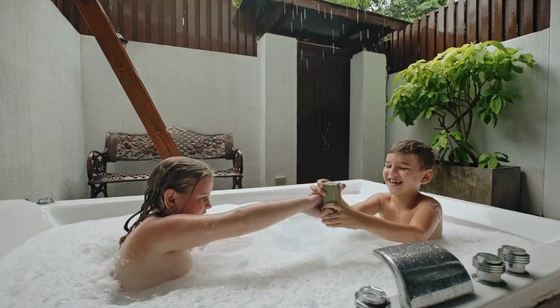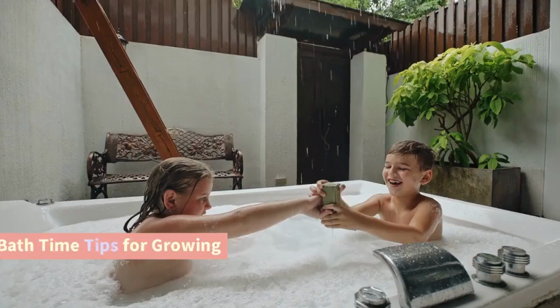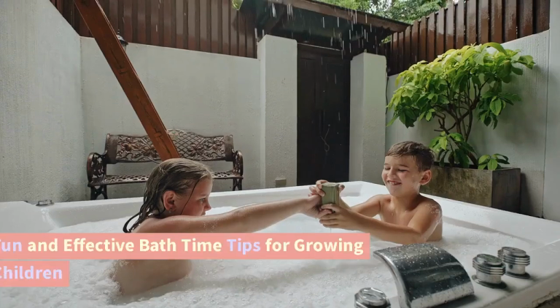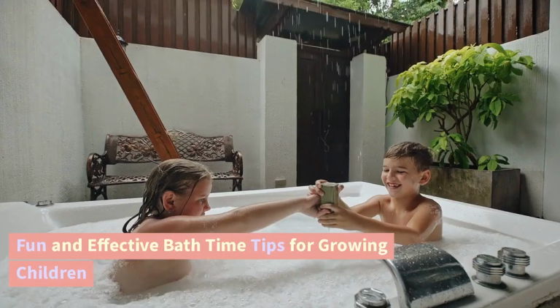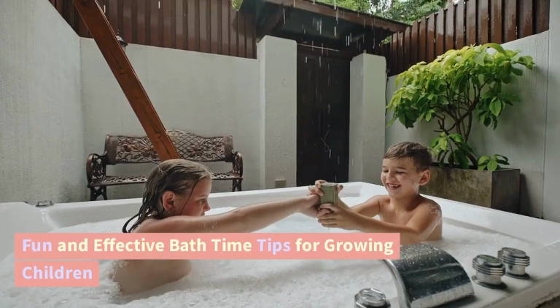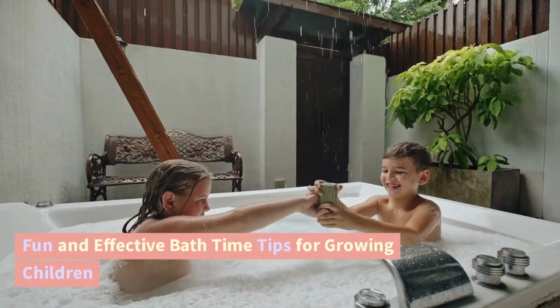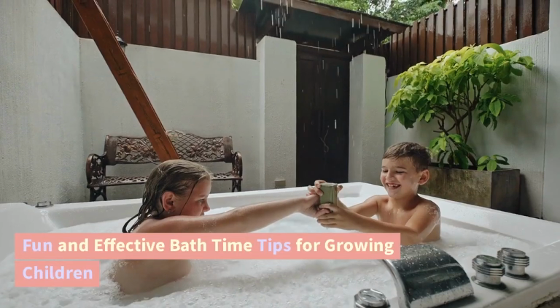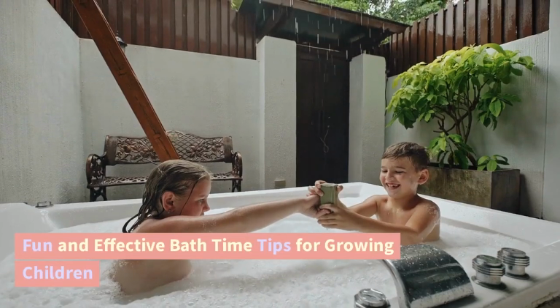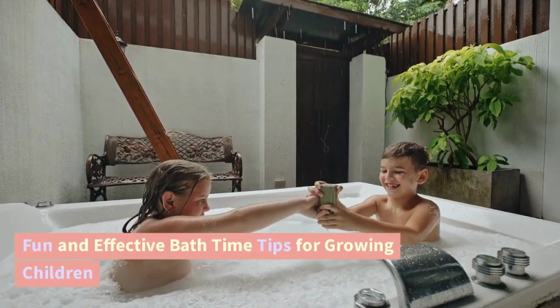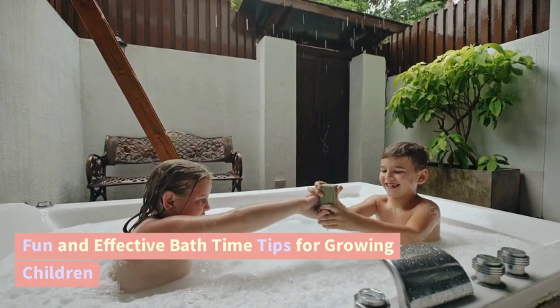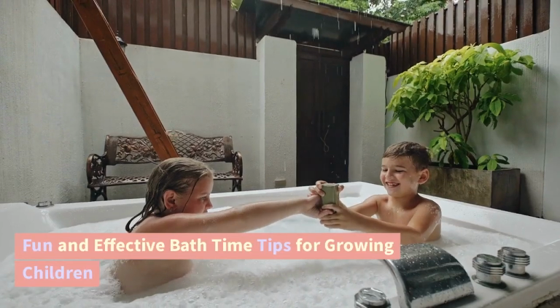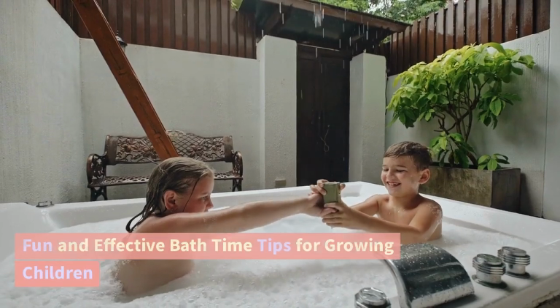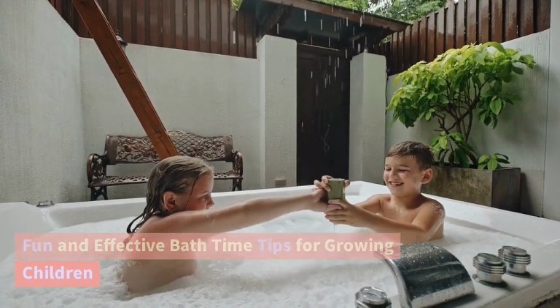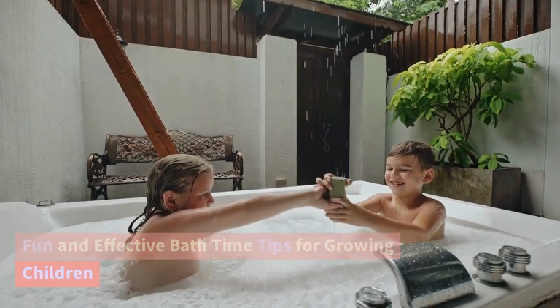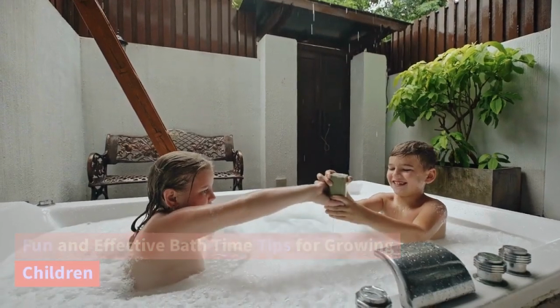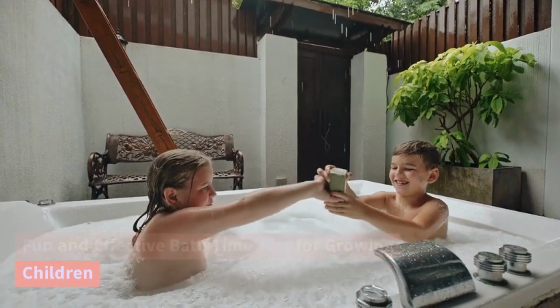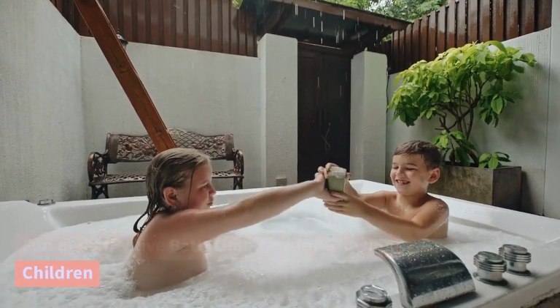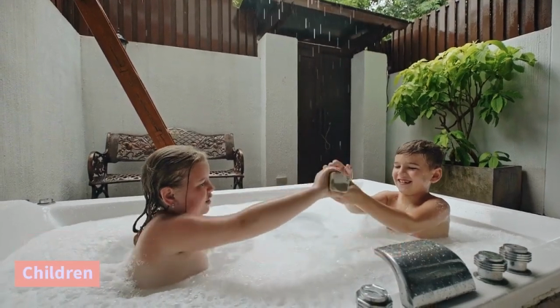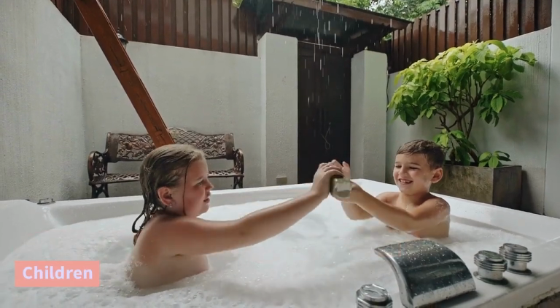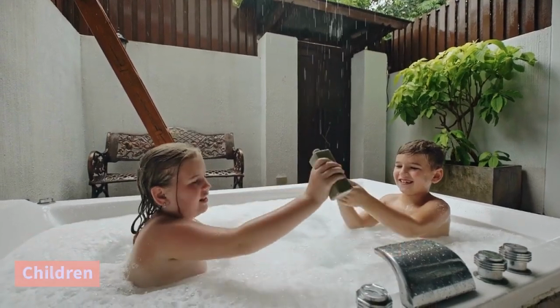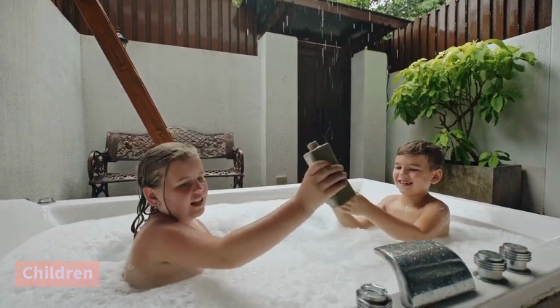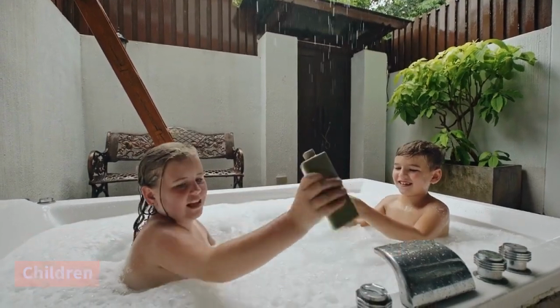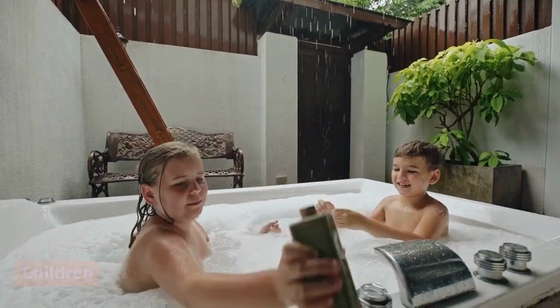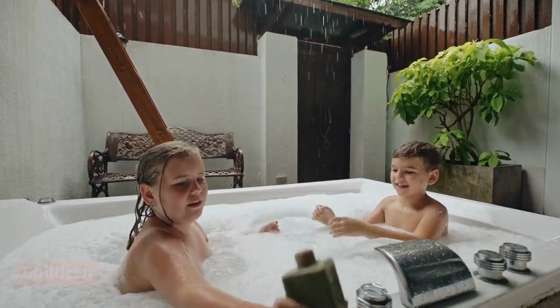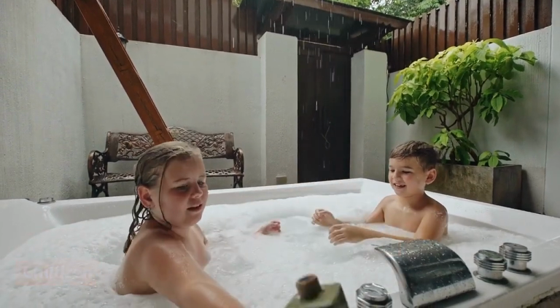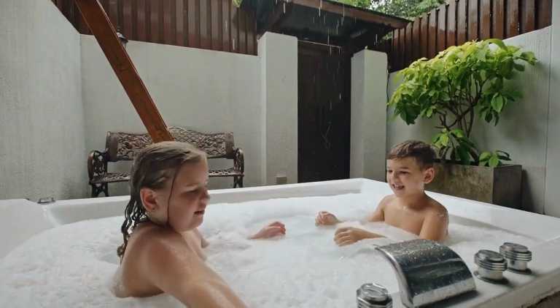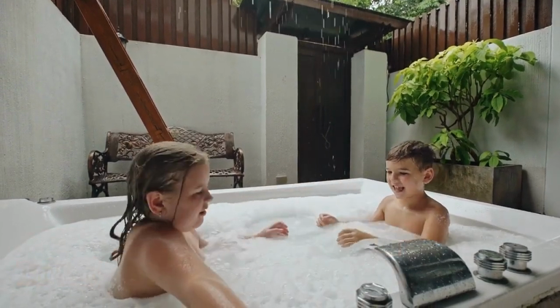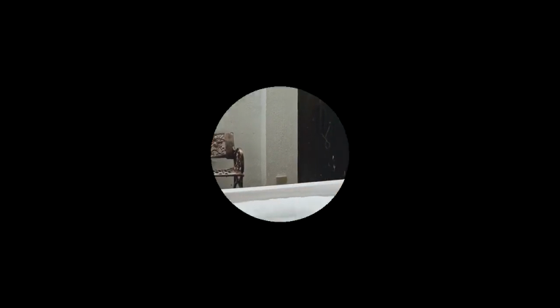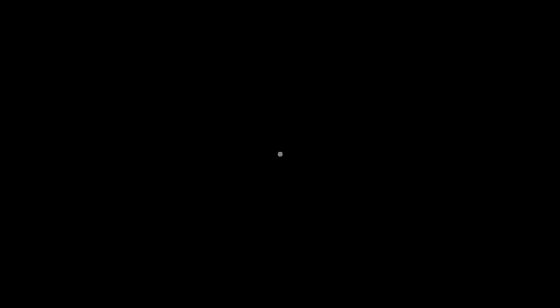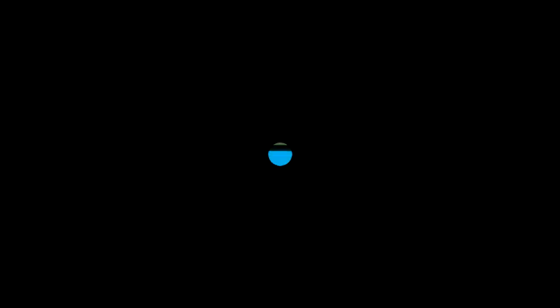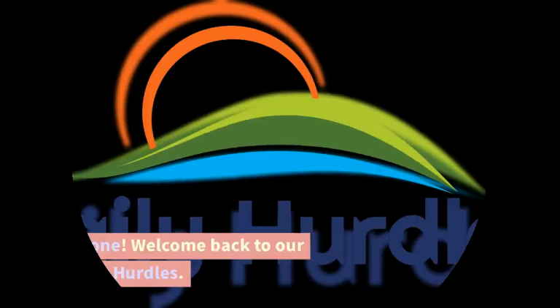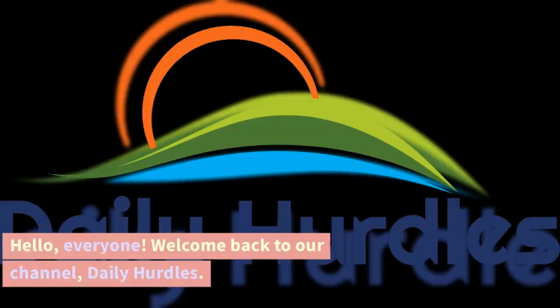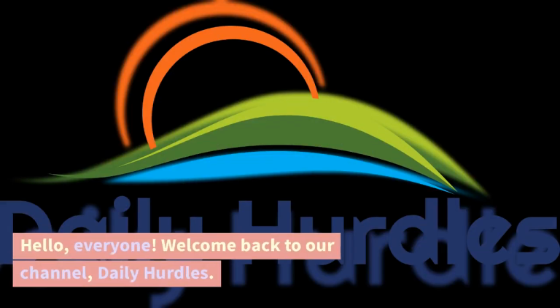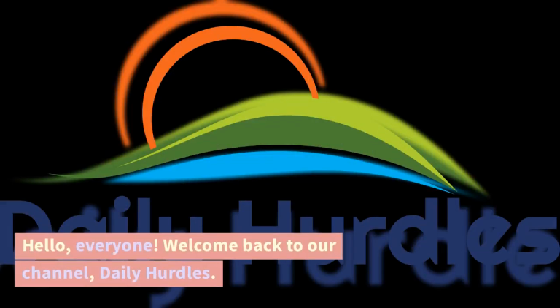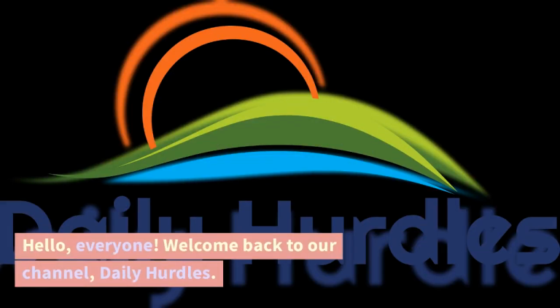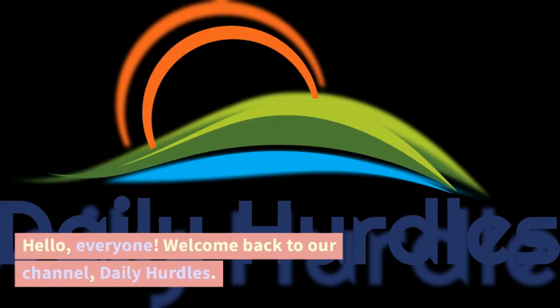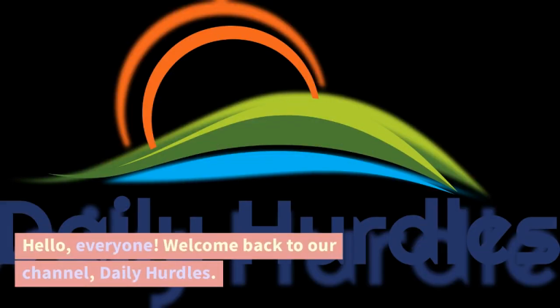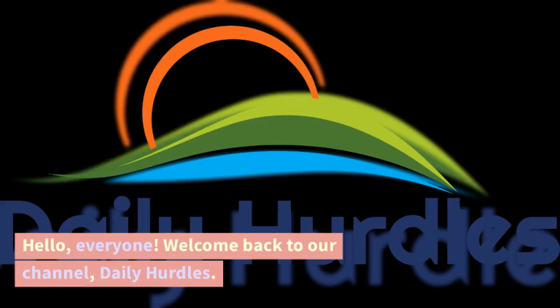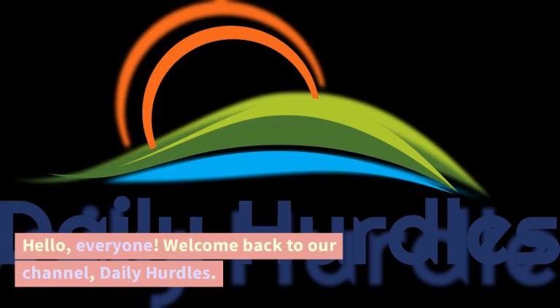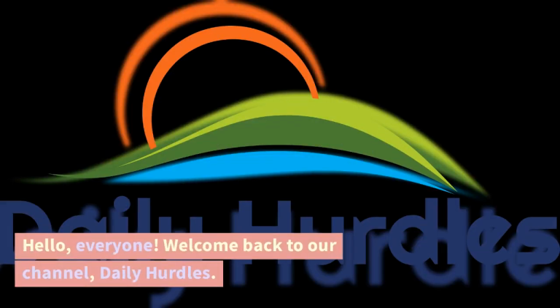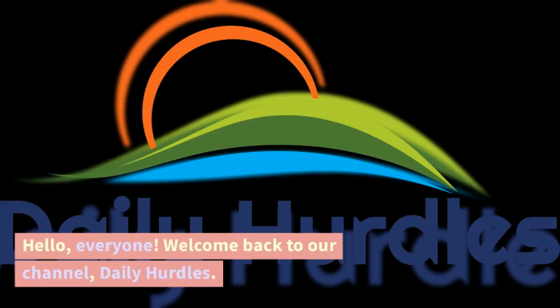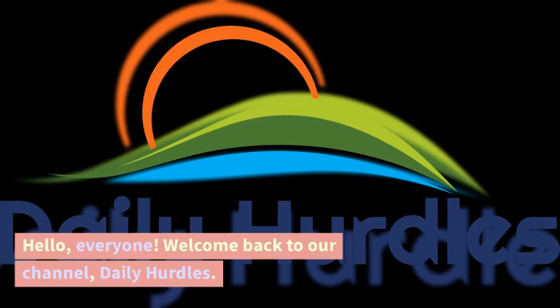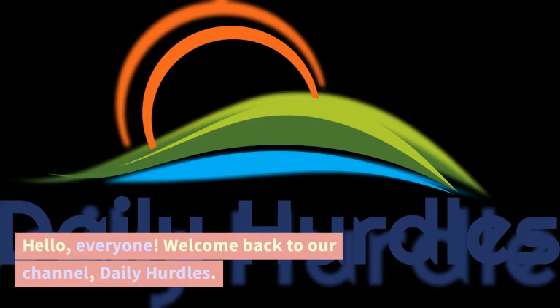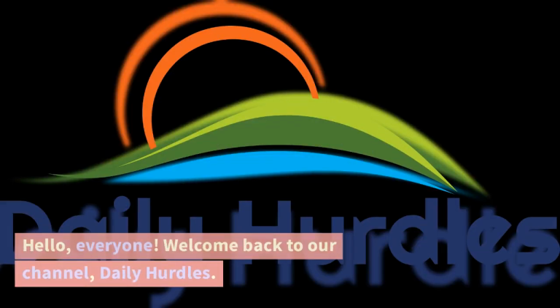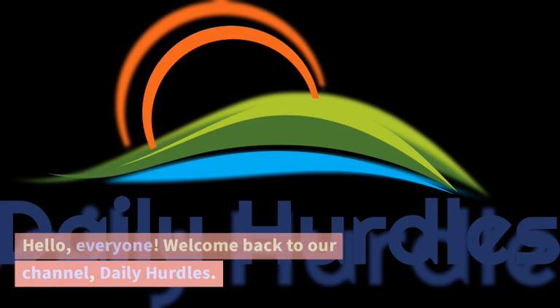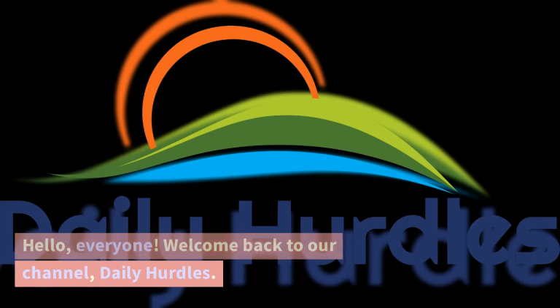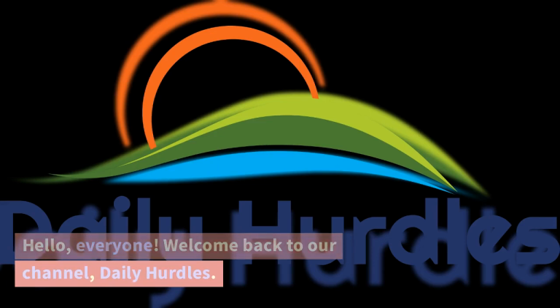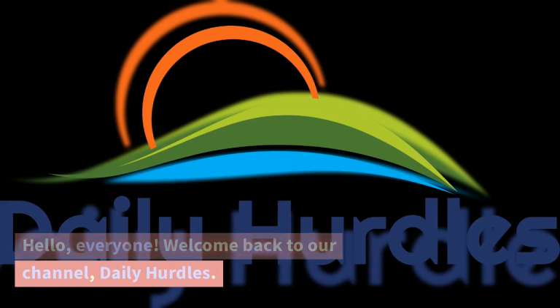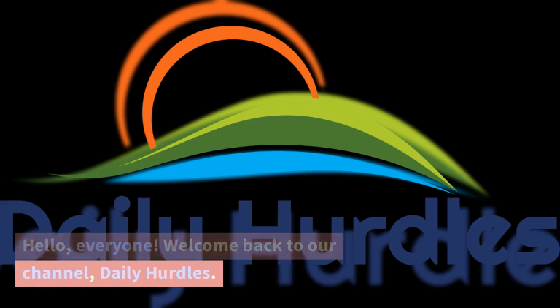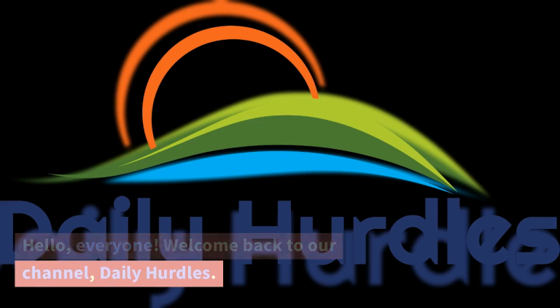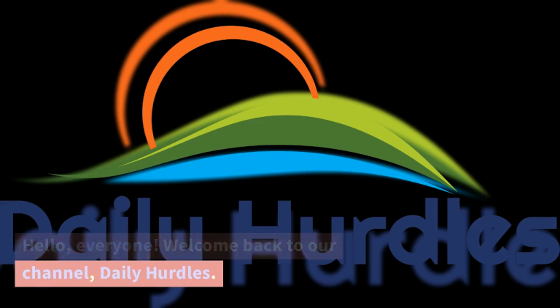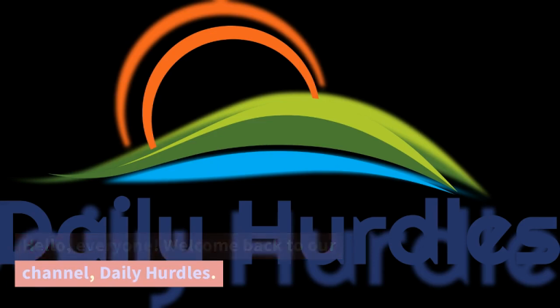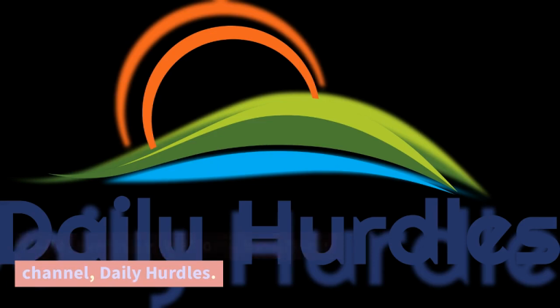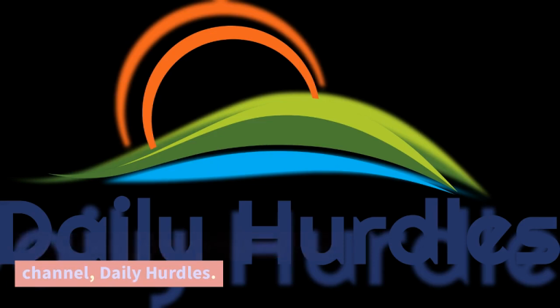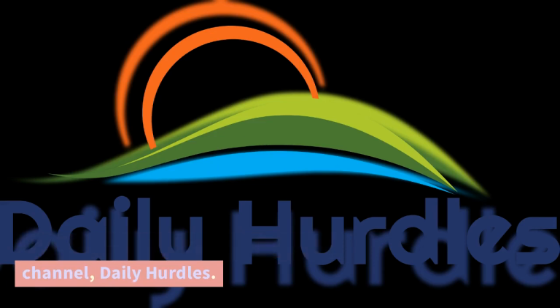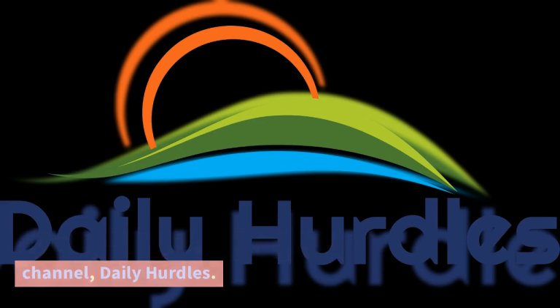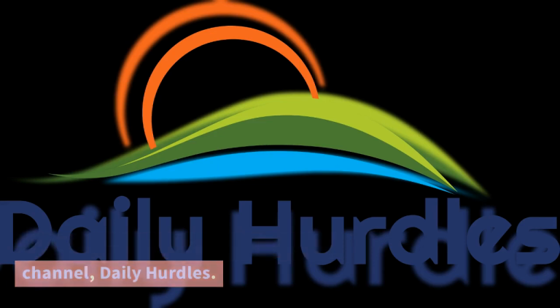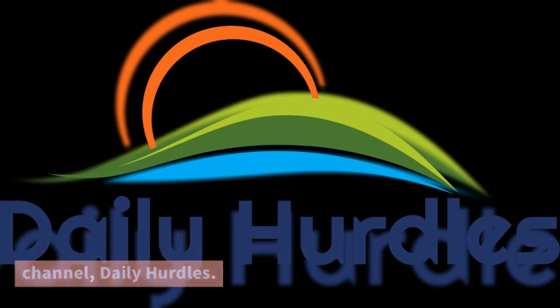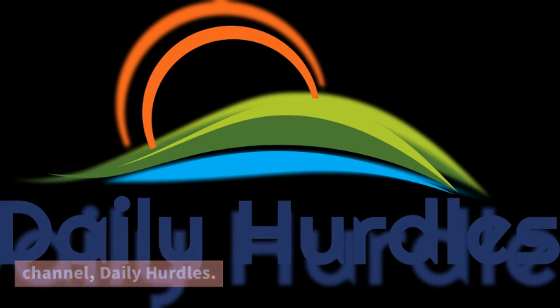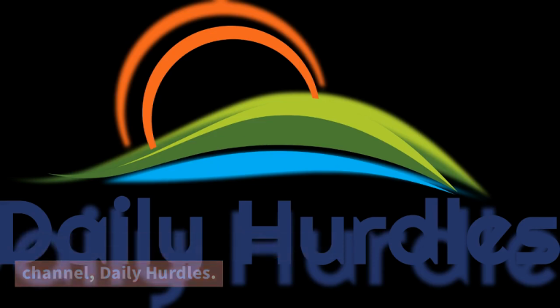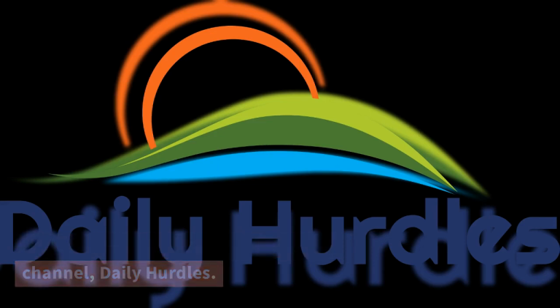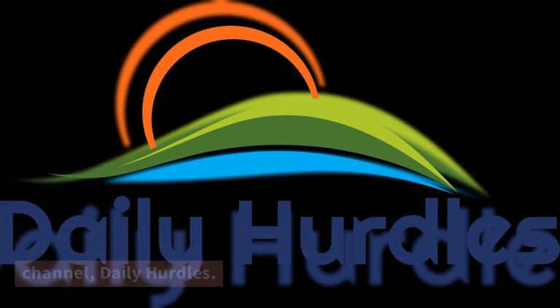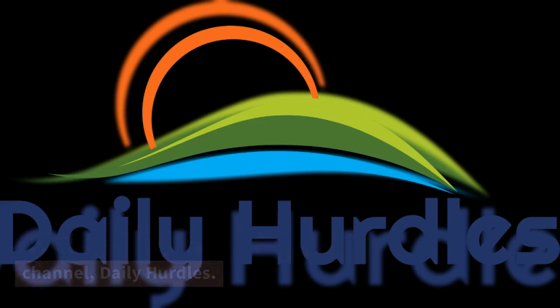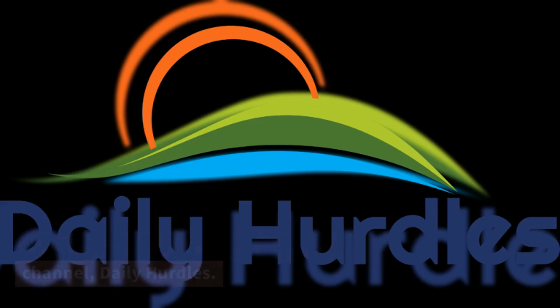Fun and effective bath time tips for growing children. Hello everyone, welcome back to our channel, Daily Hurdles.